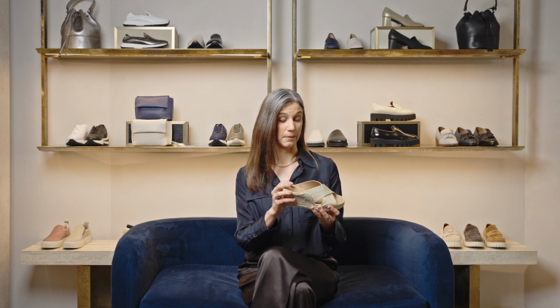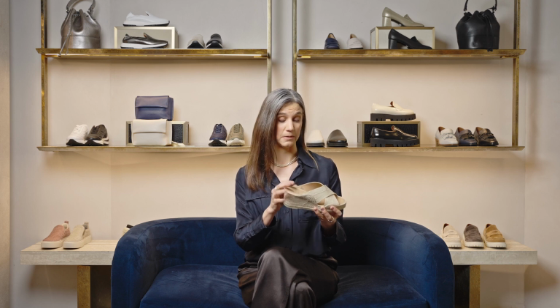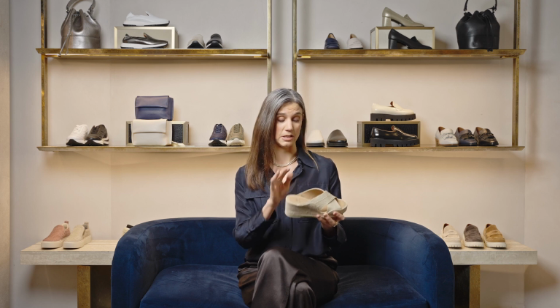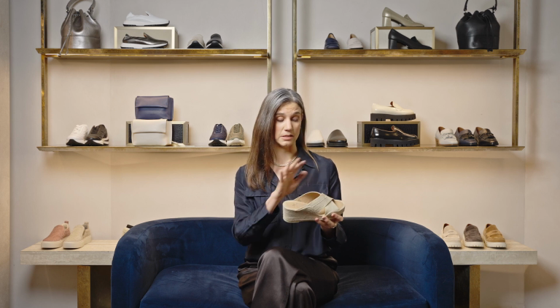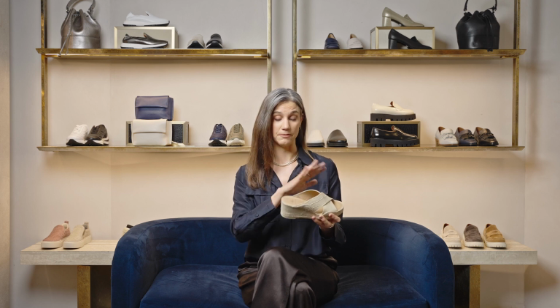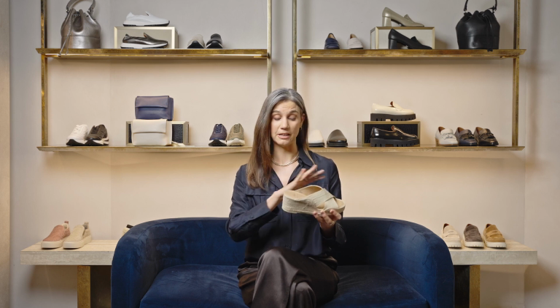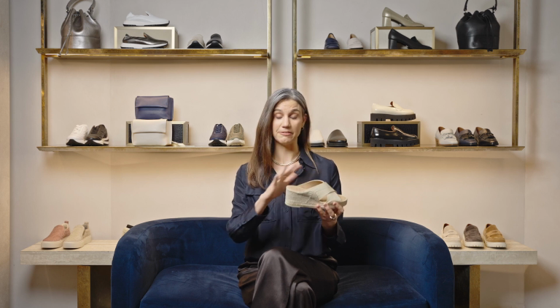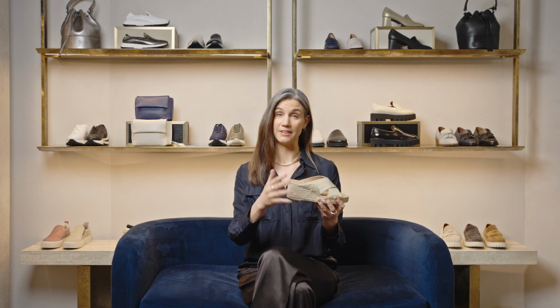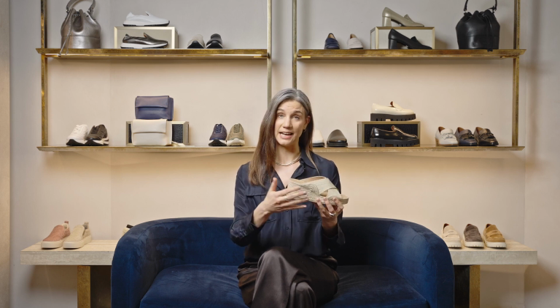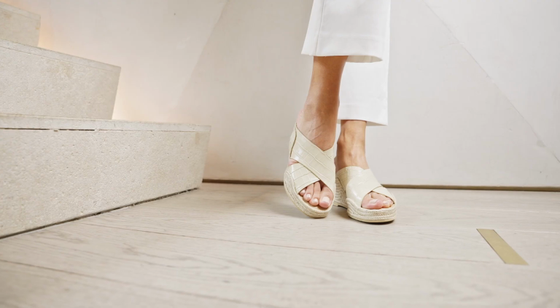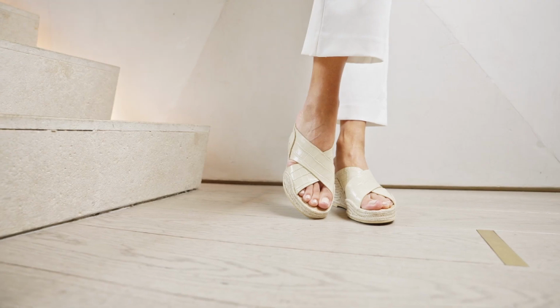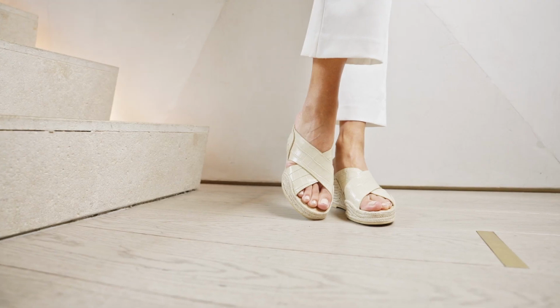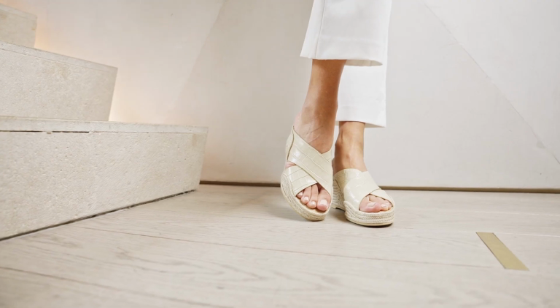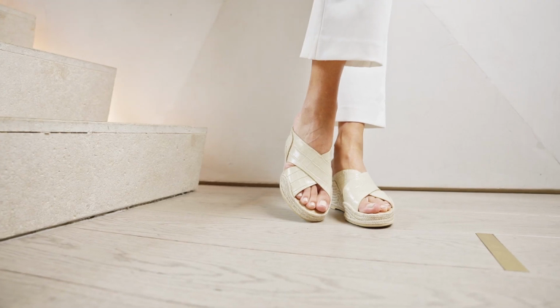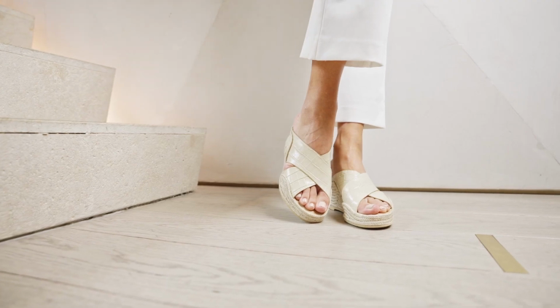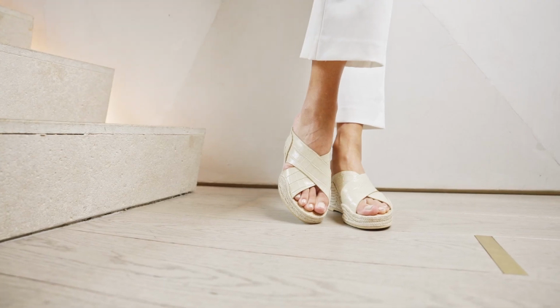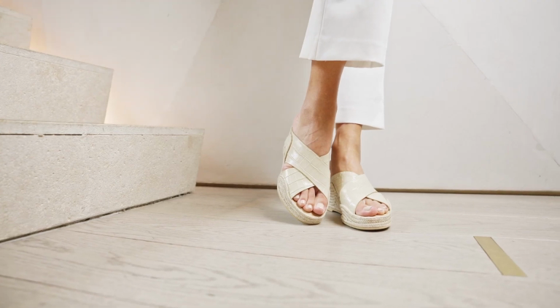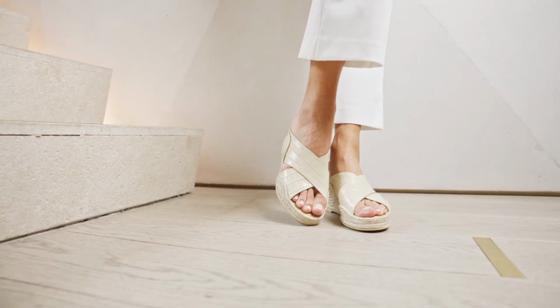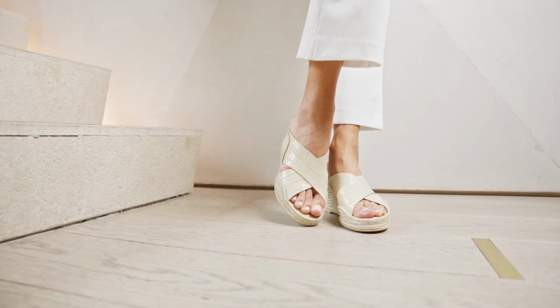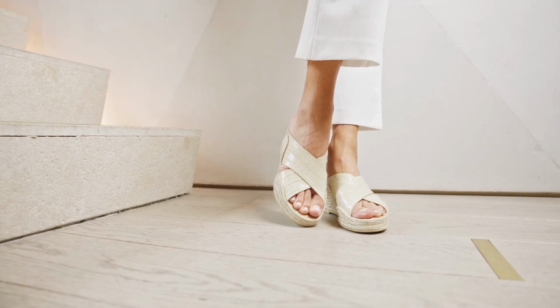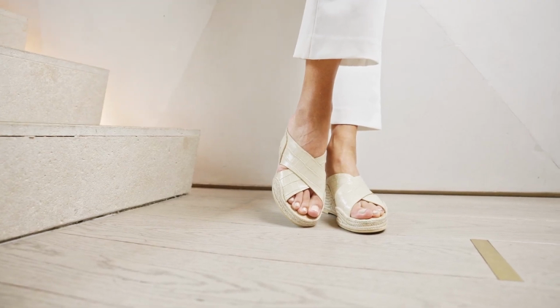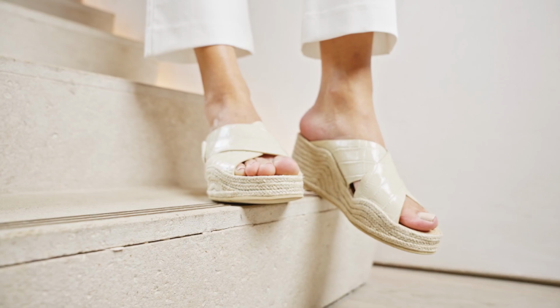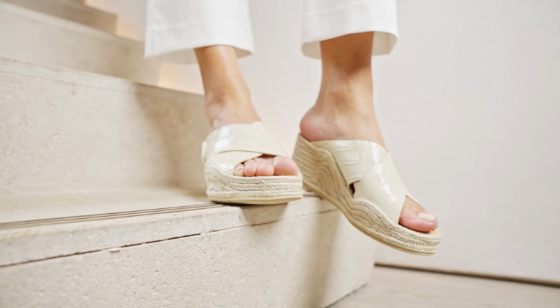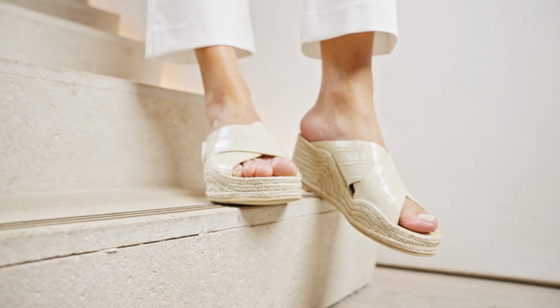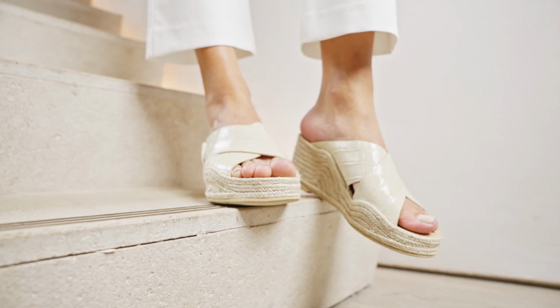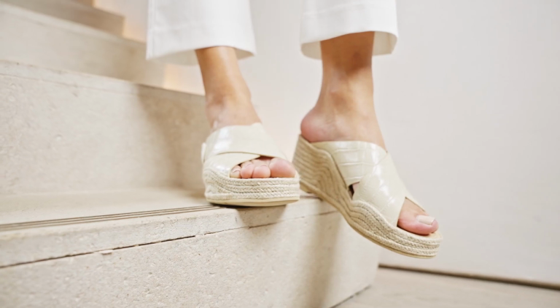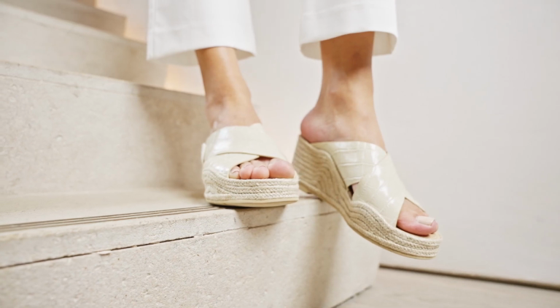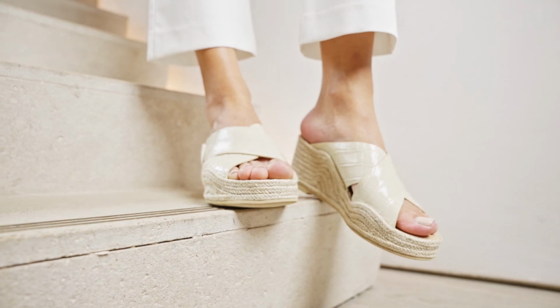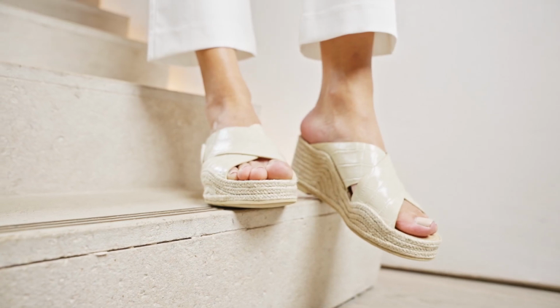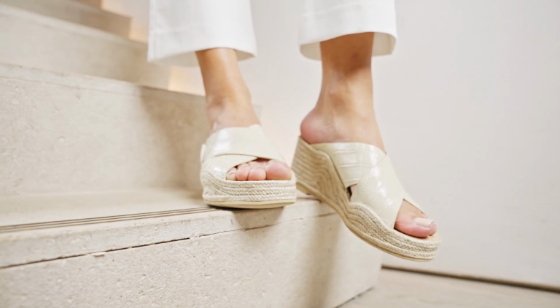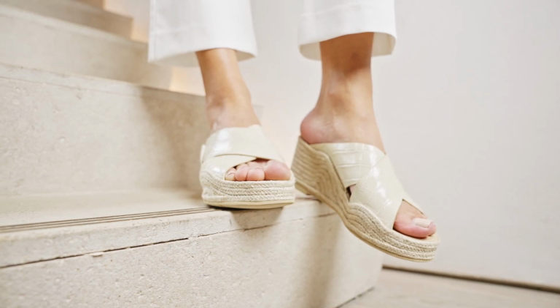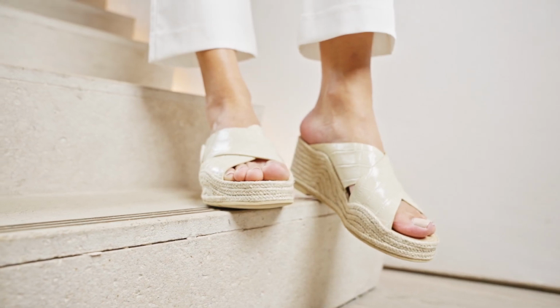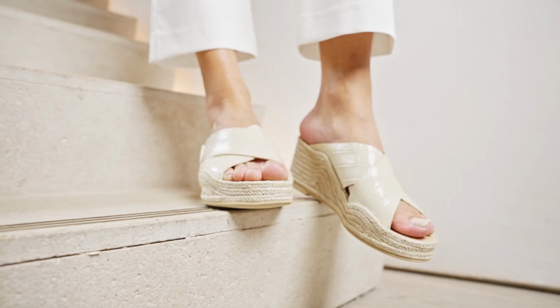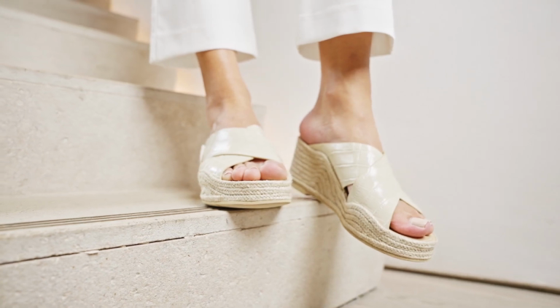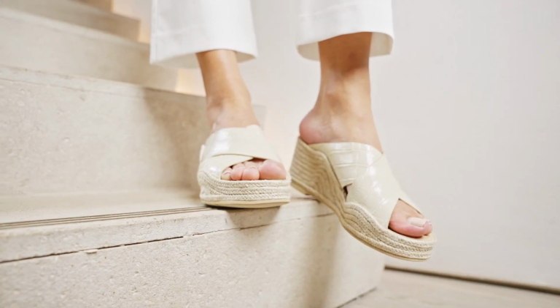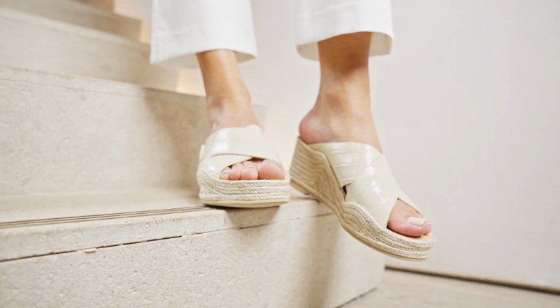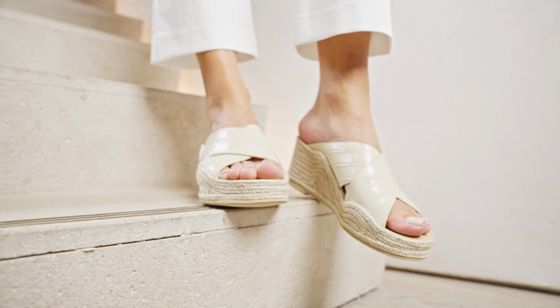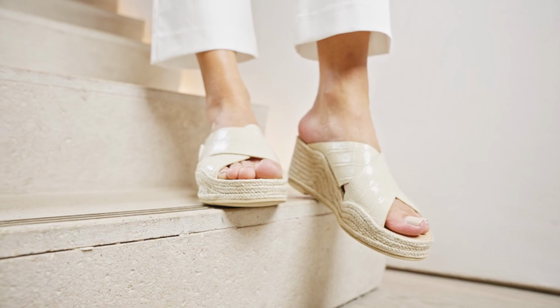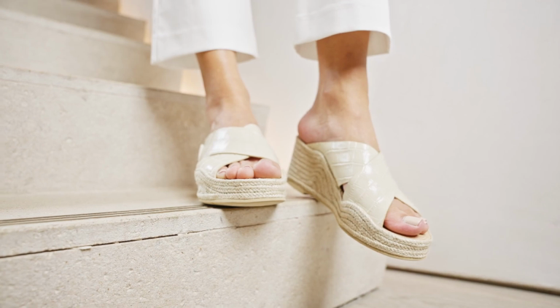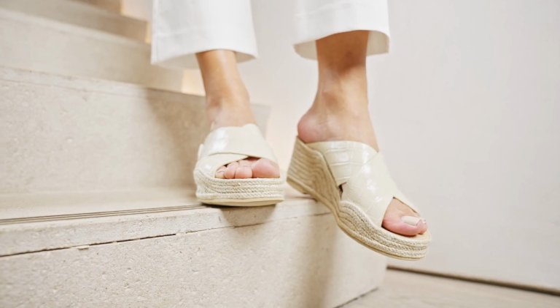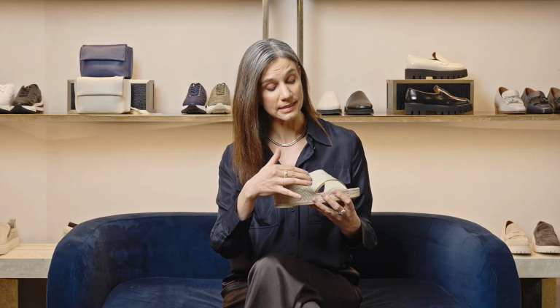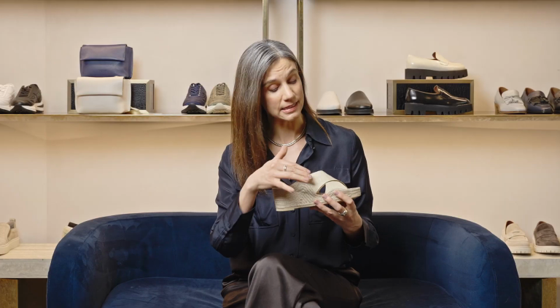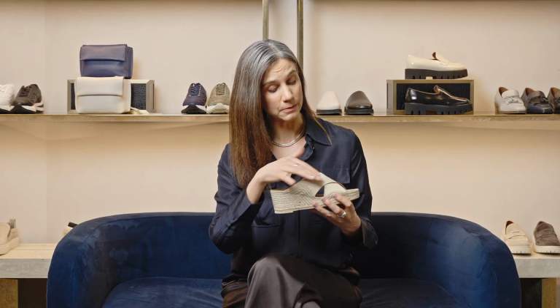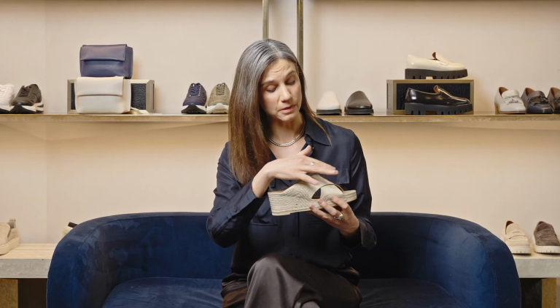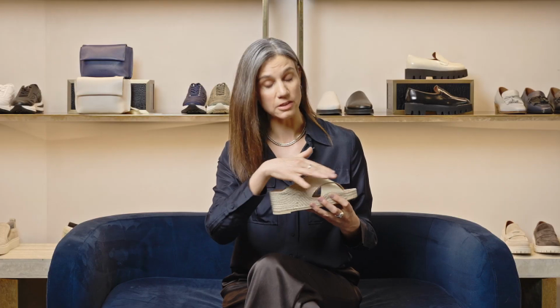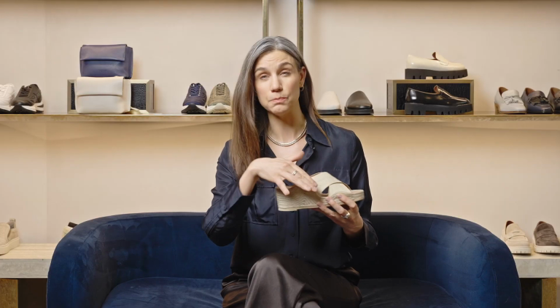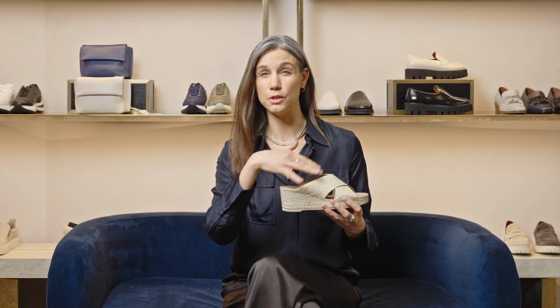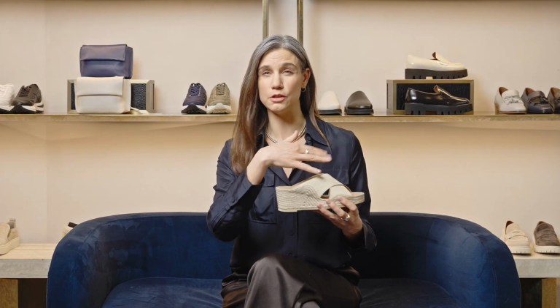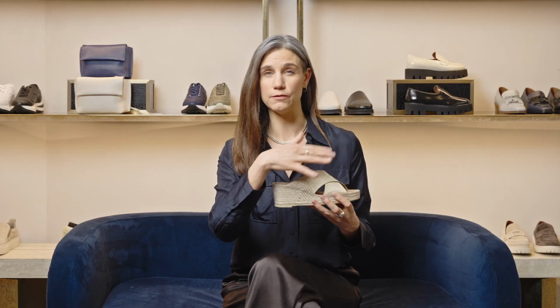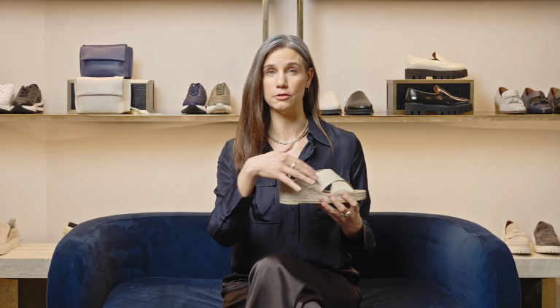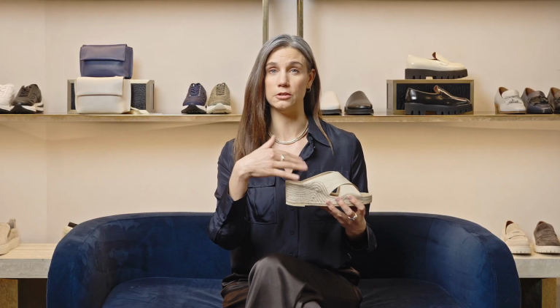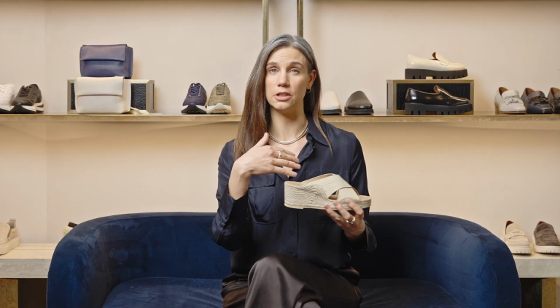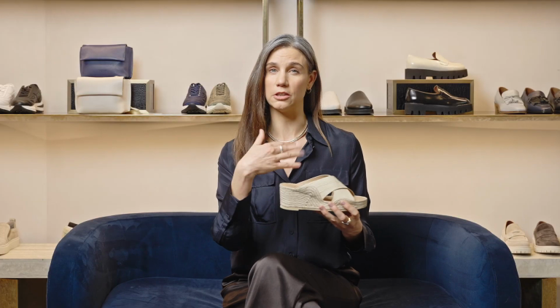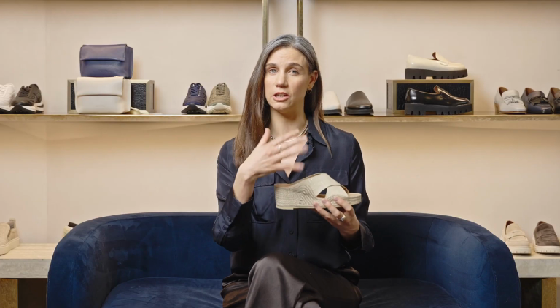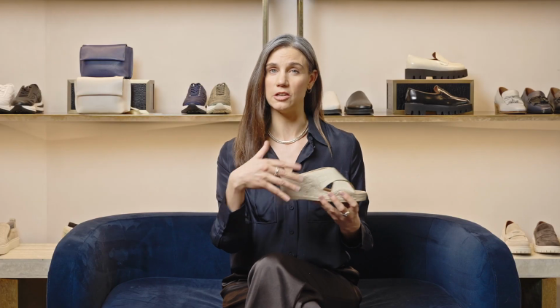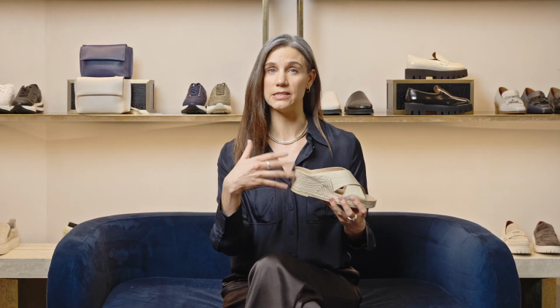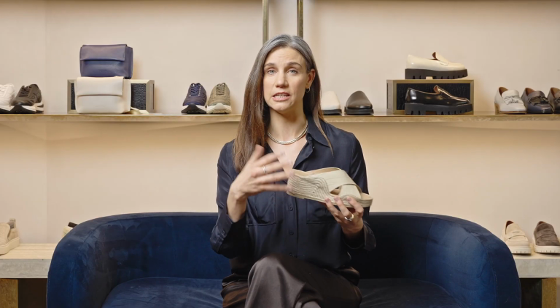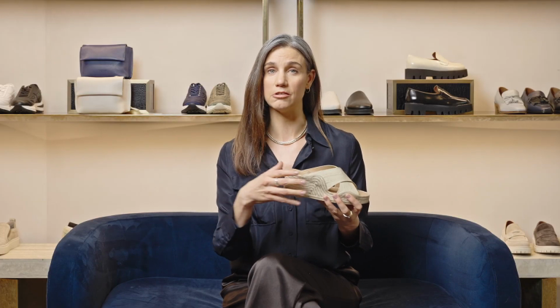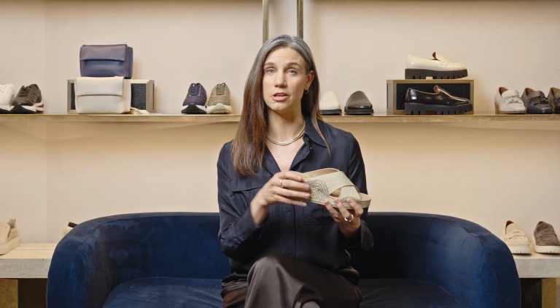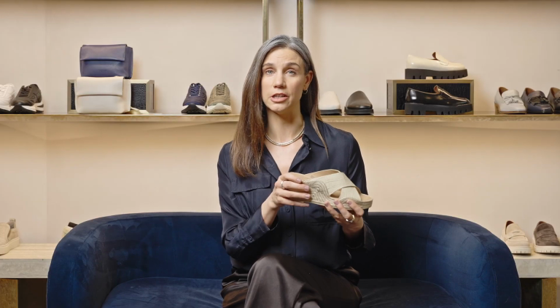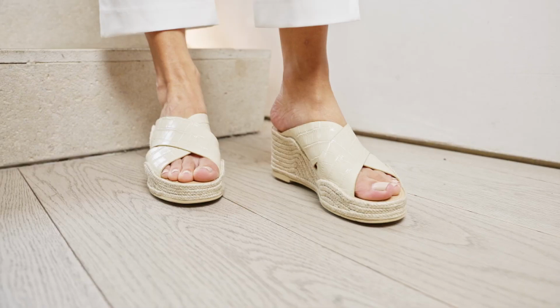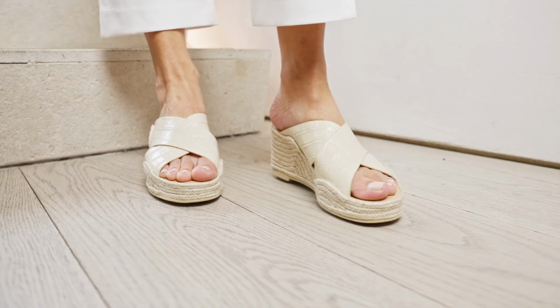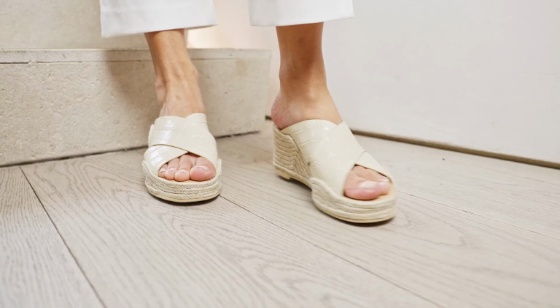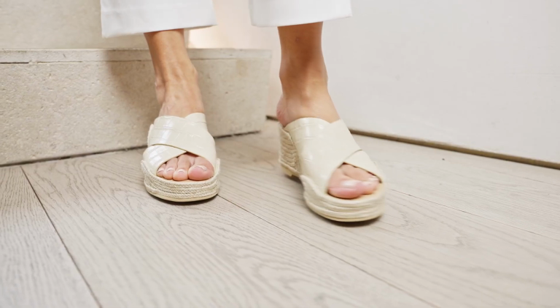She's a very flattering style. She elongates the leg. She's back this season with this beautiful glossy croco leather.